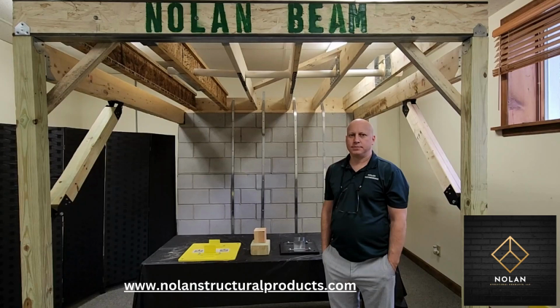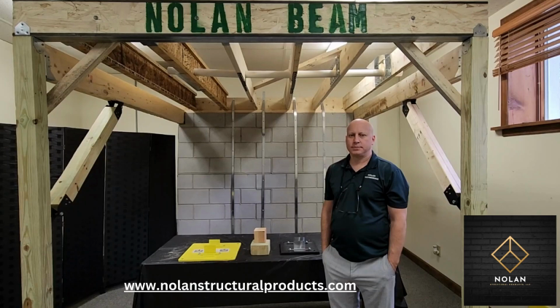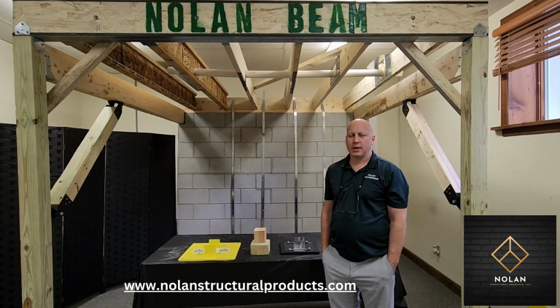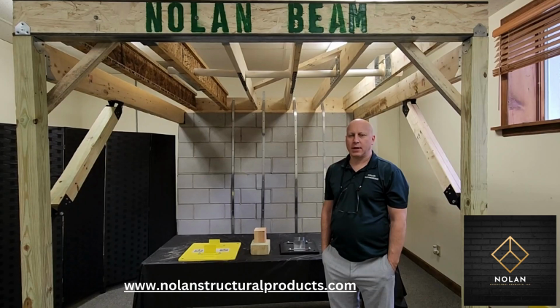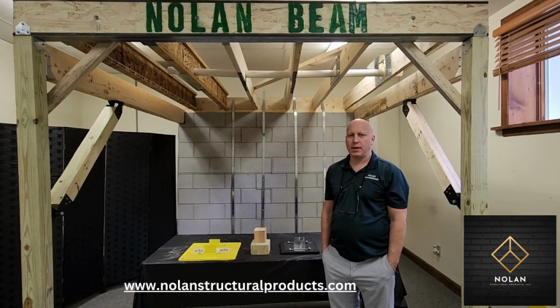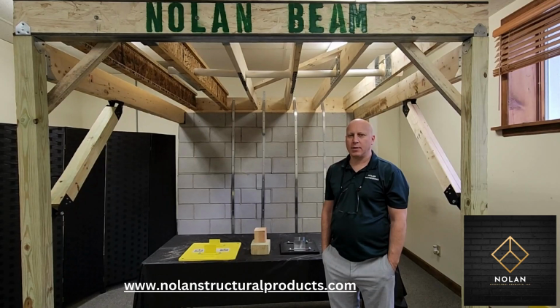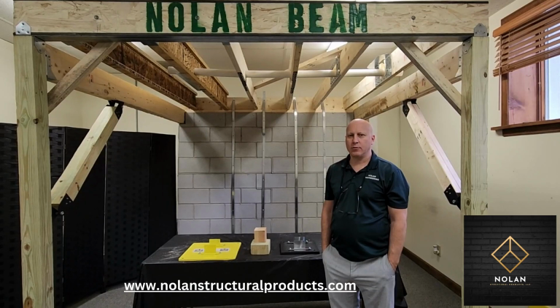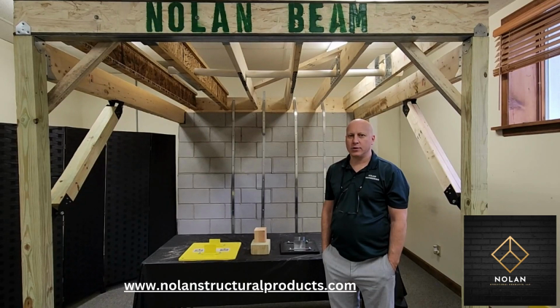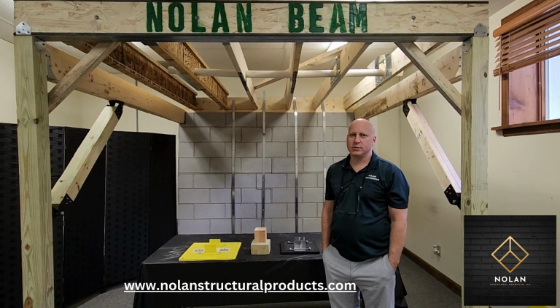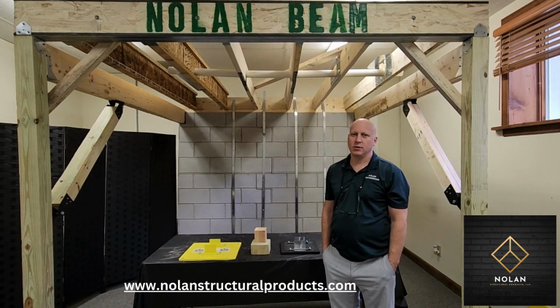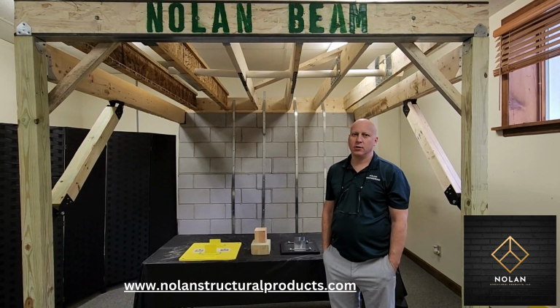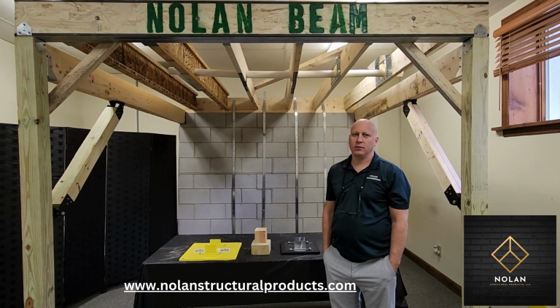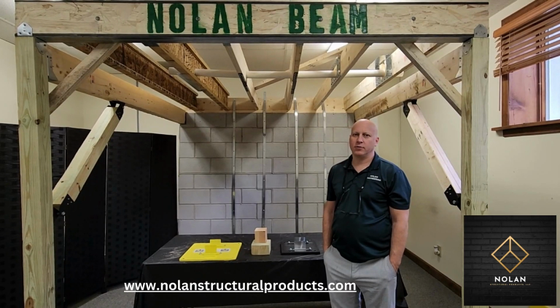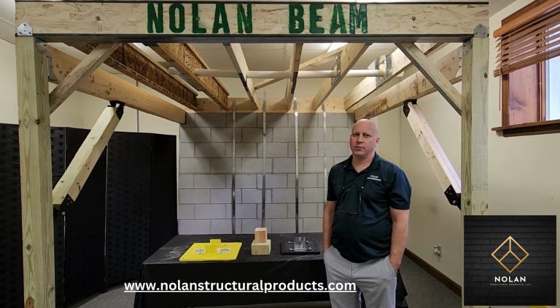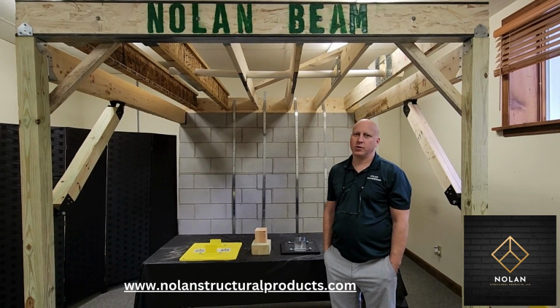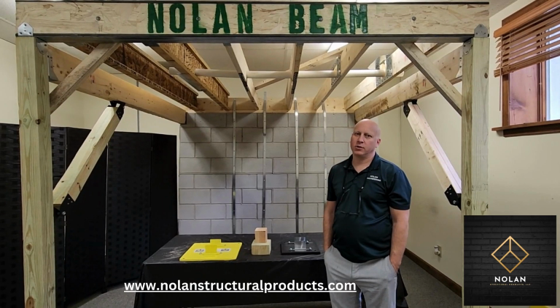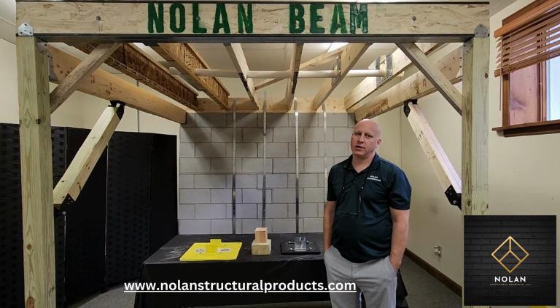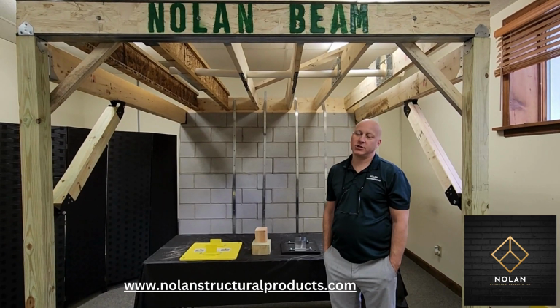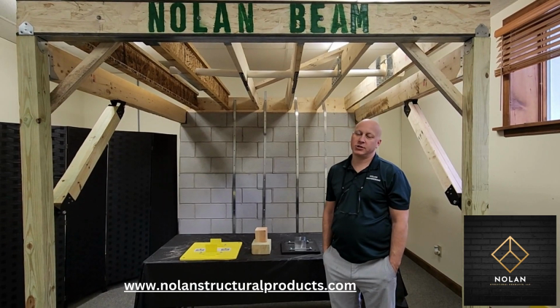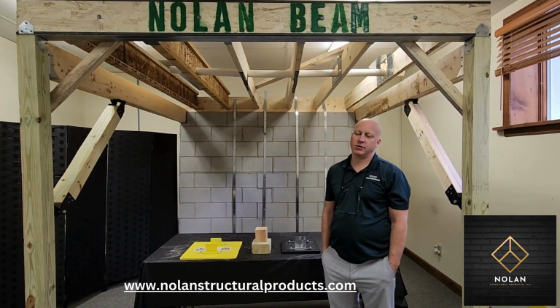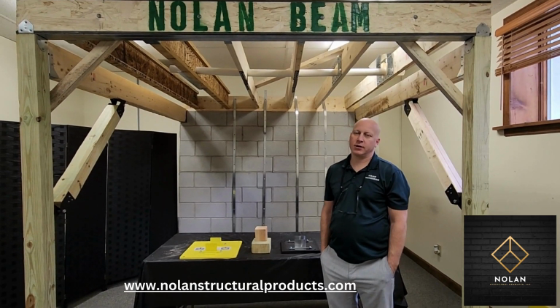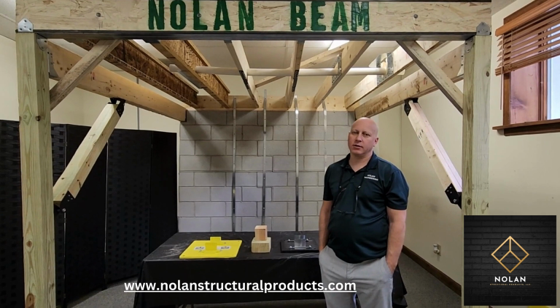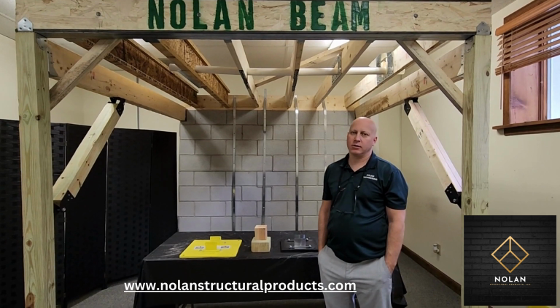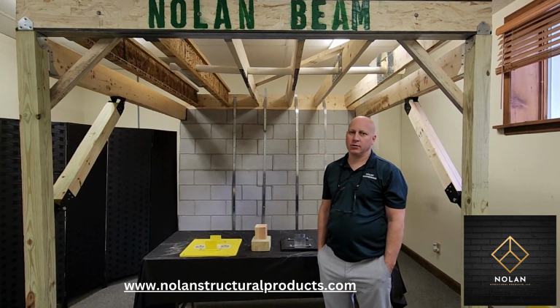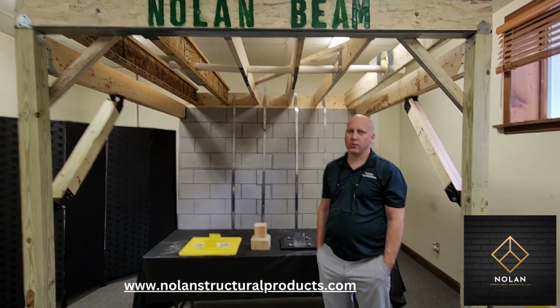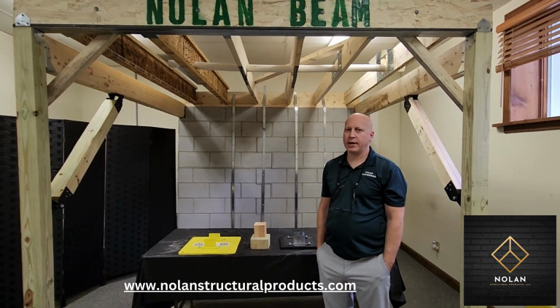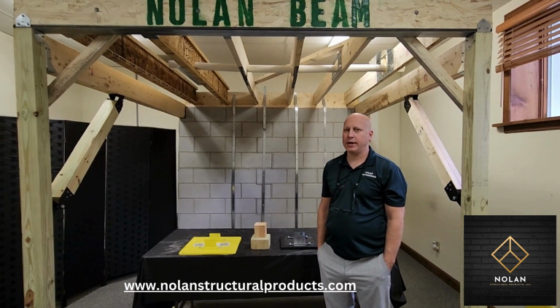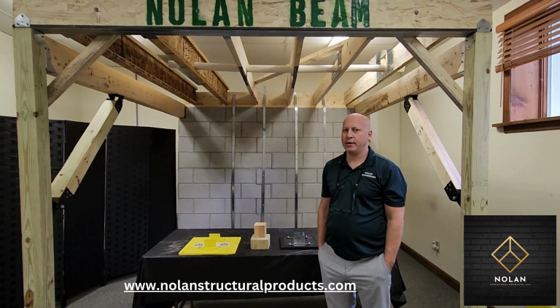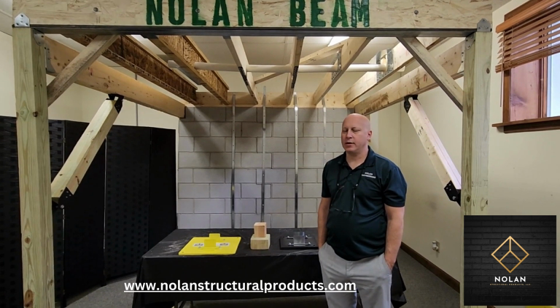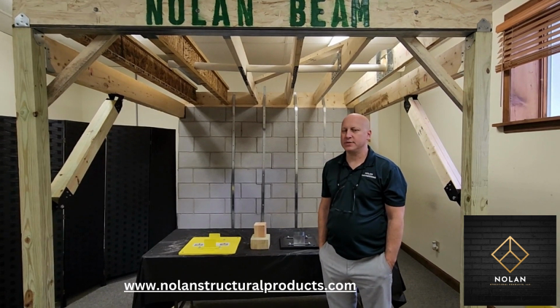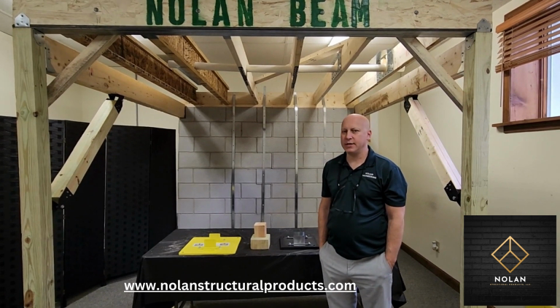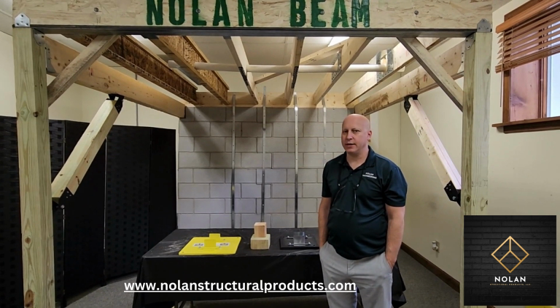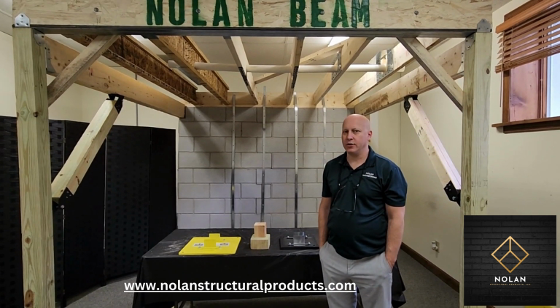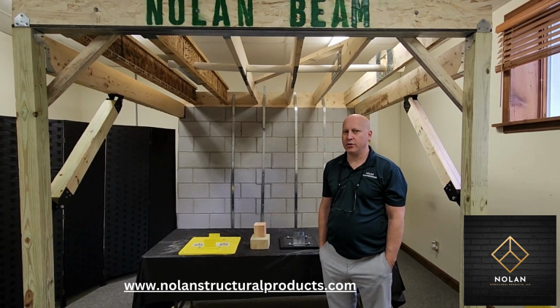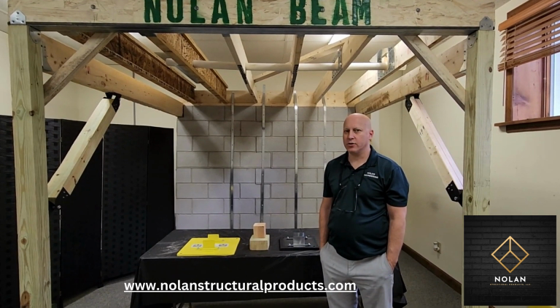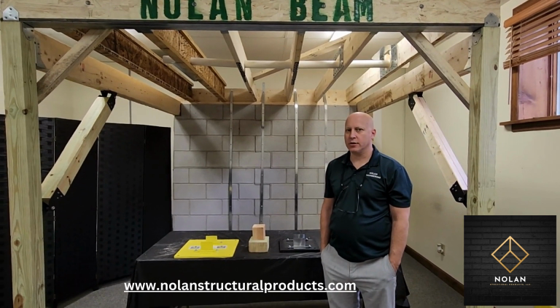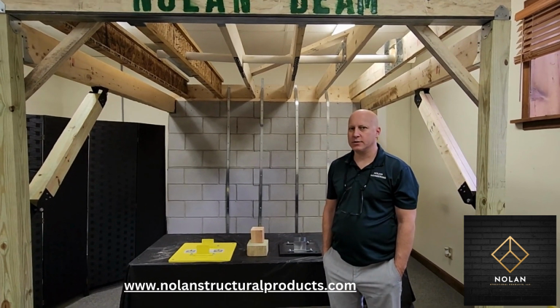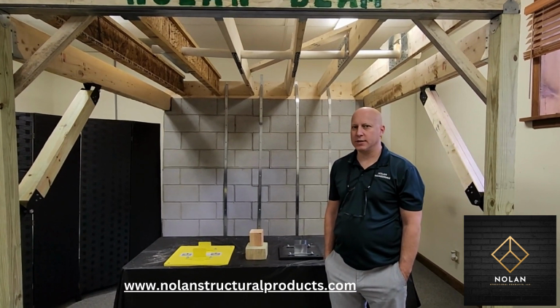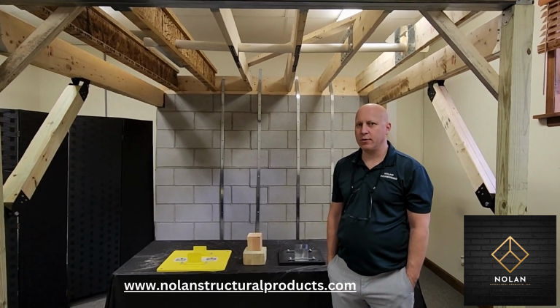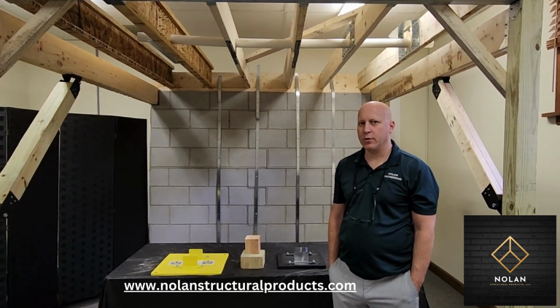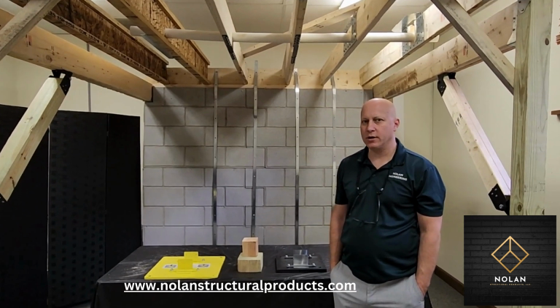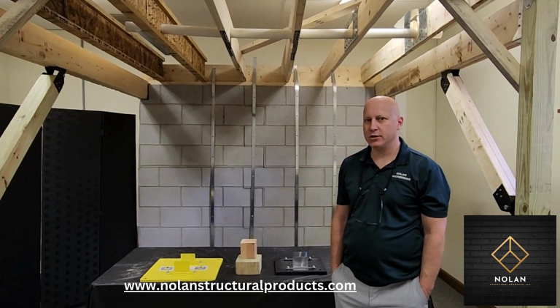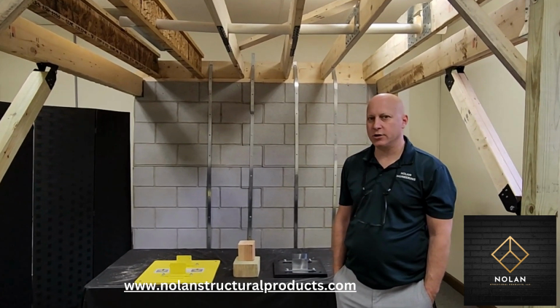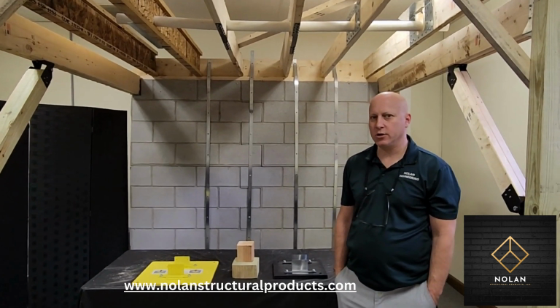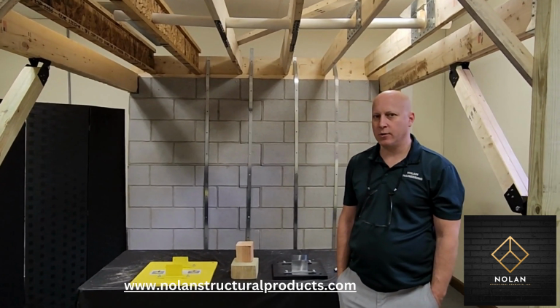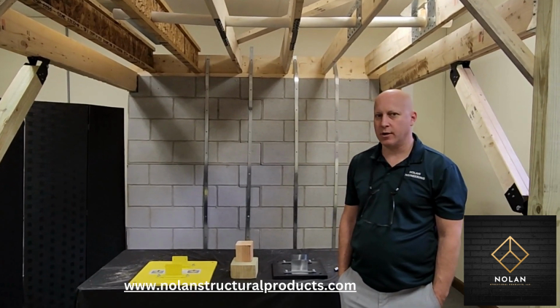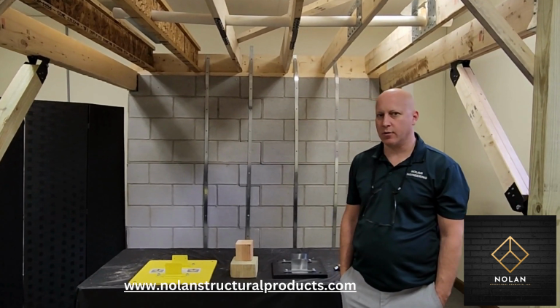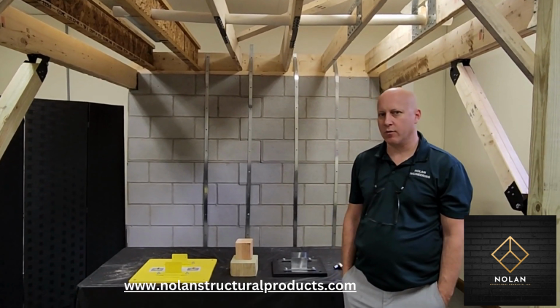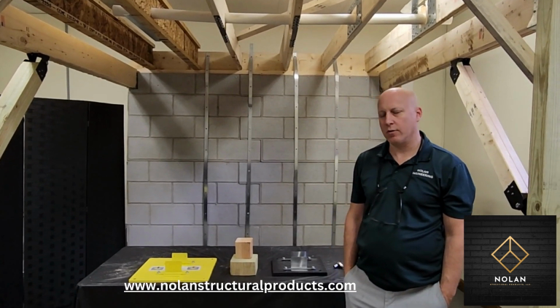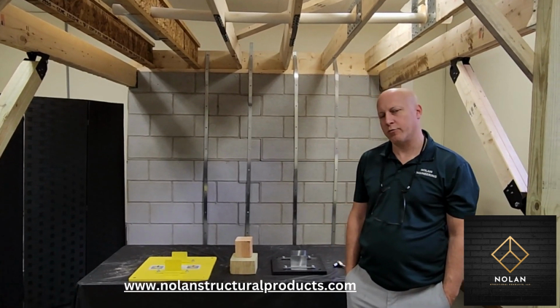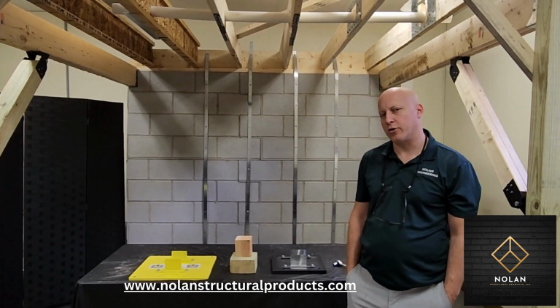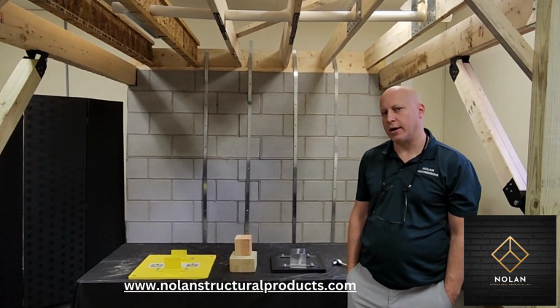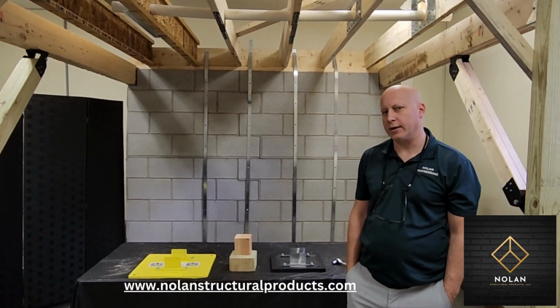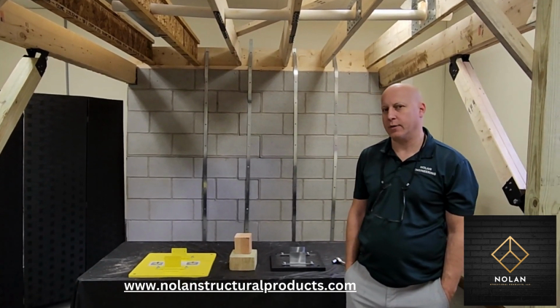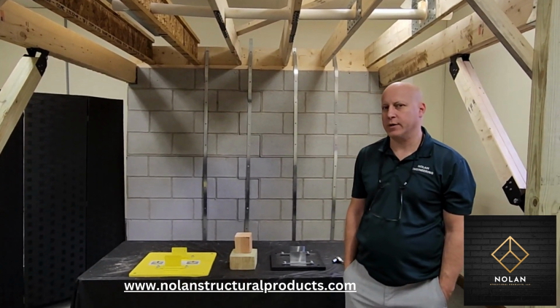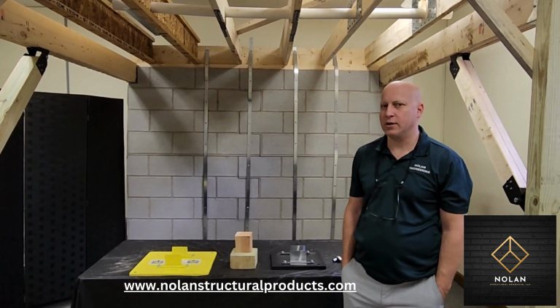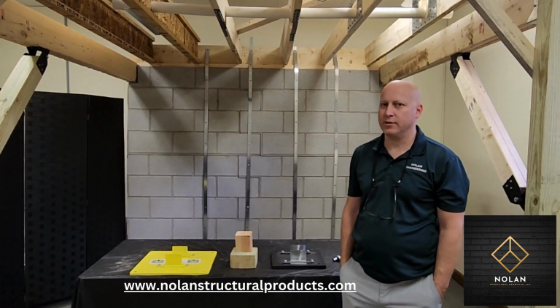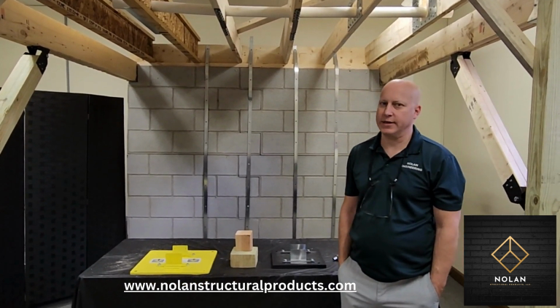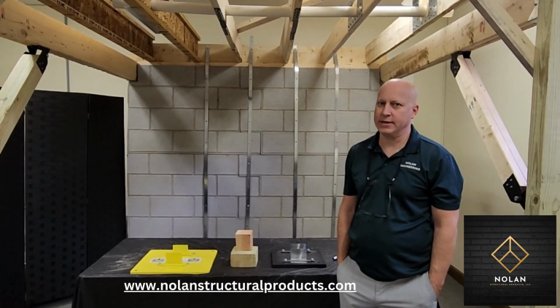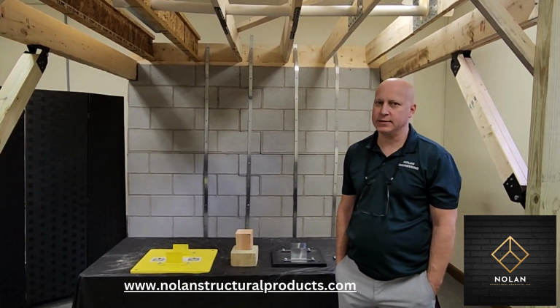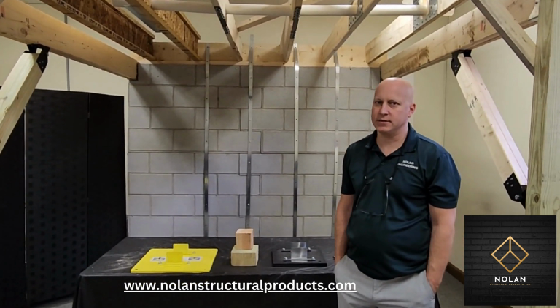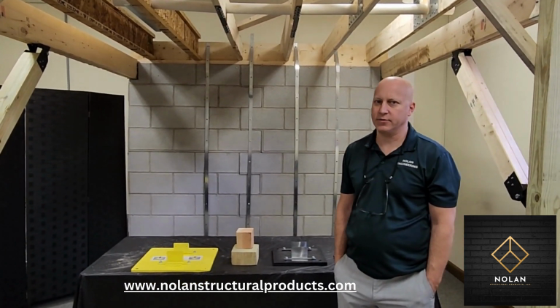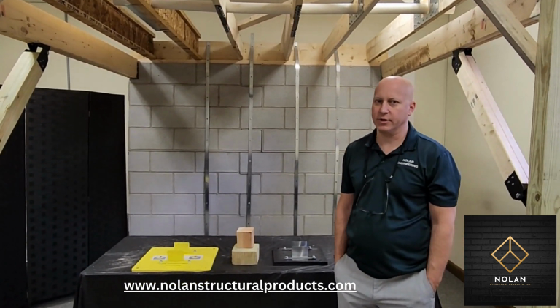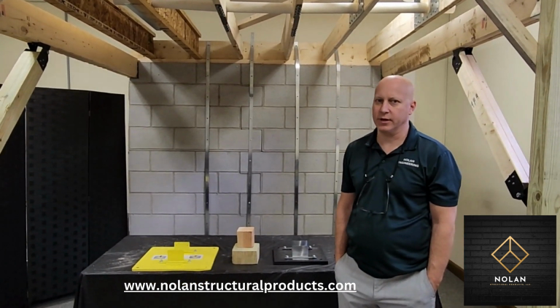Hi, I'm Rich Nolan from Nolan Engineering, located in upstate New York, and today we're going to show you our product that we call the Insta-Footing.